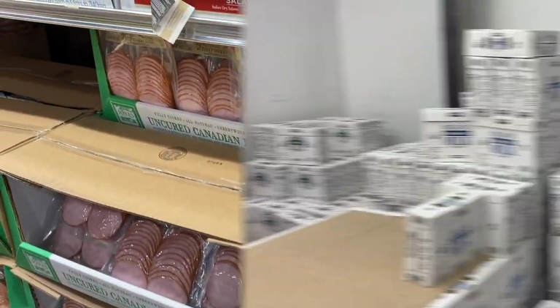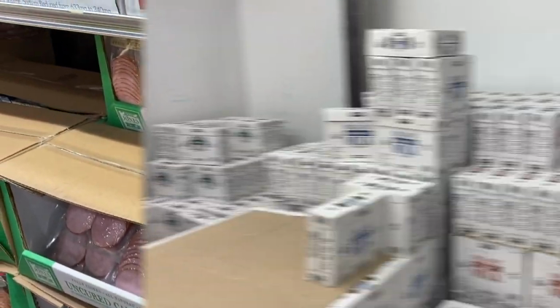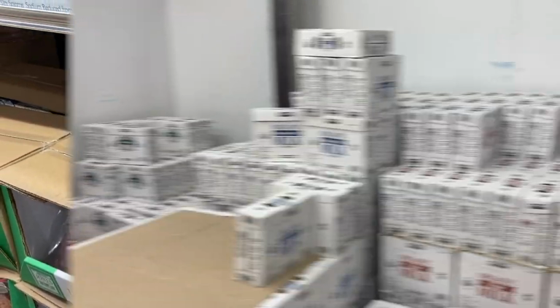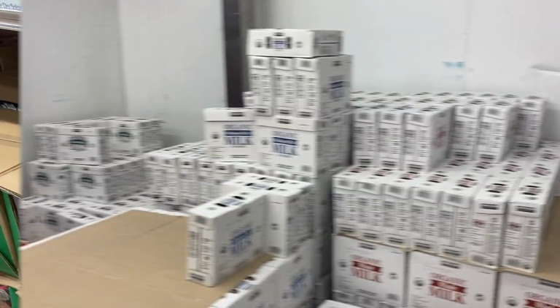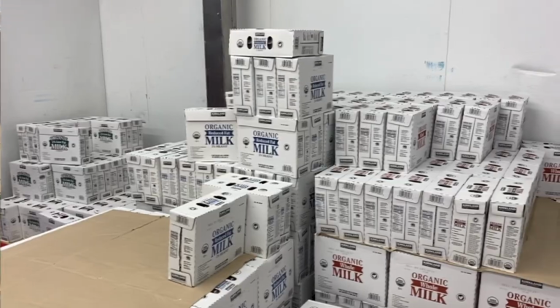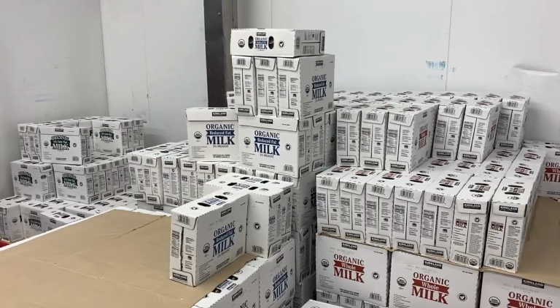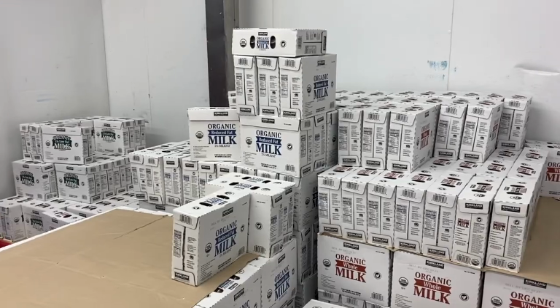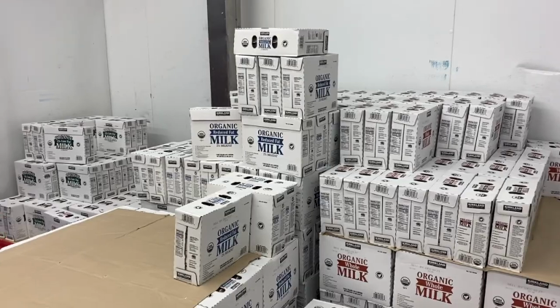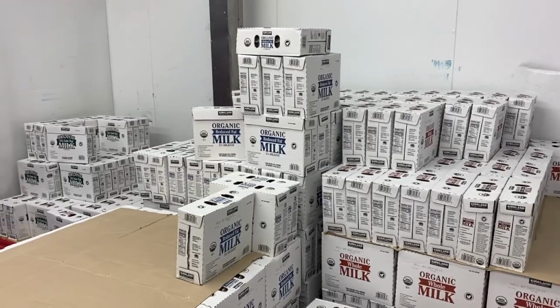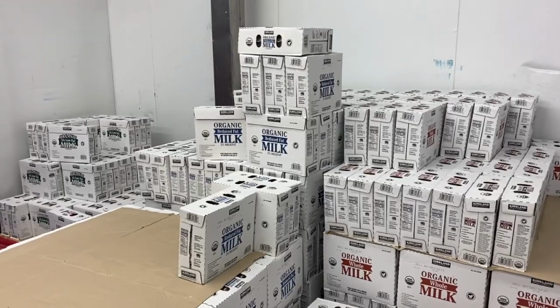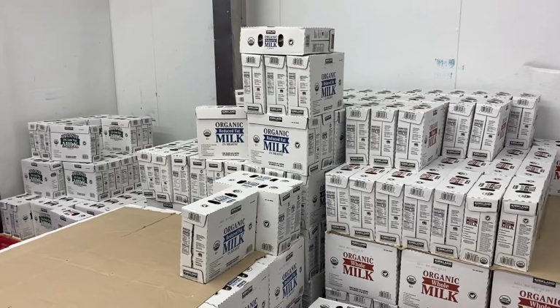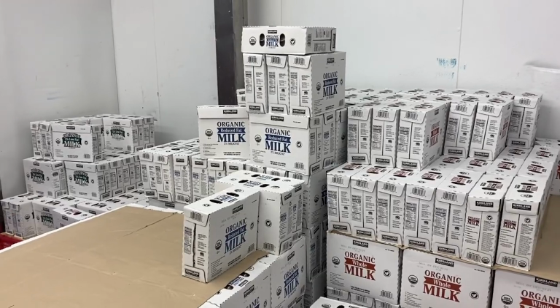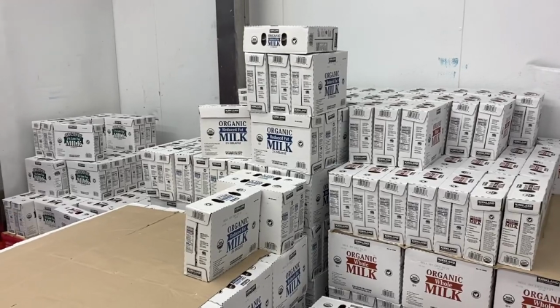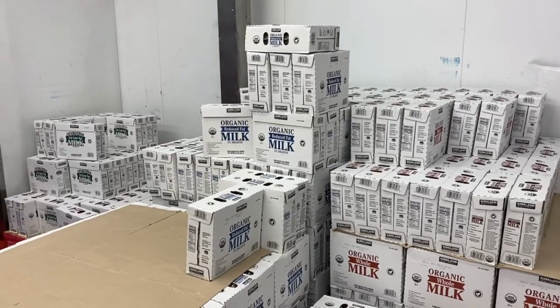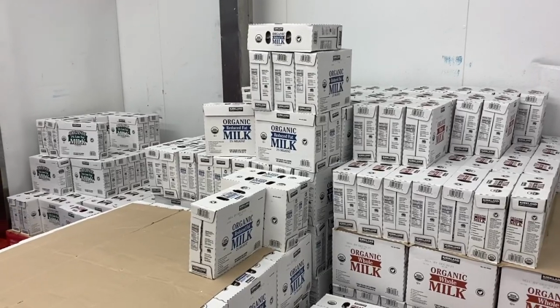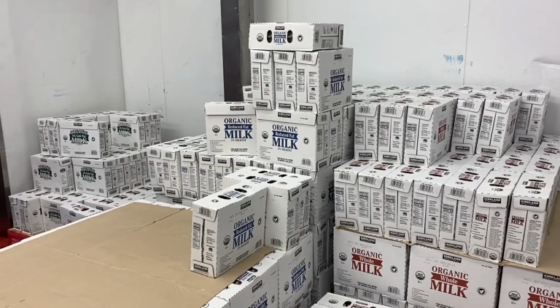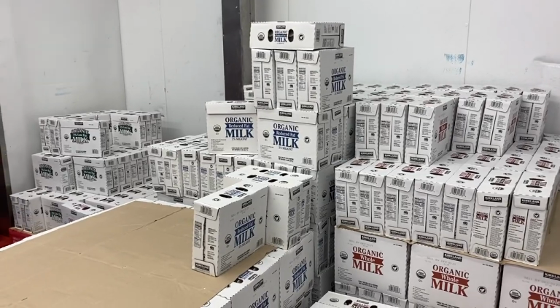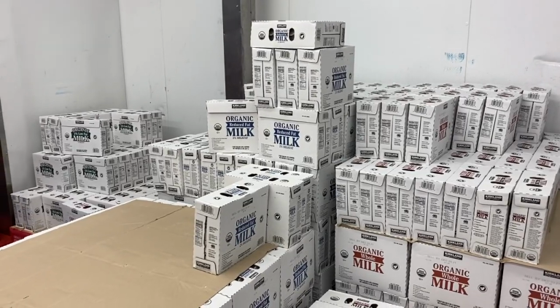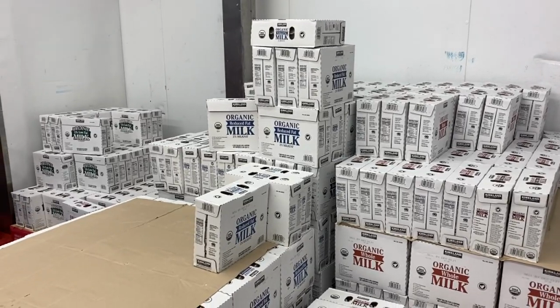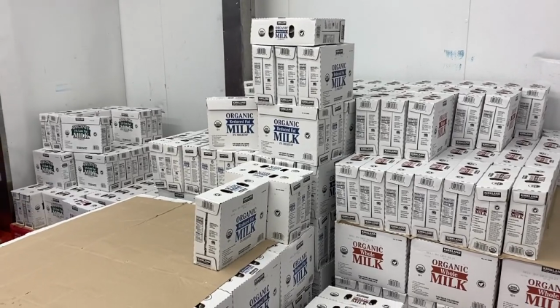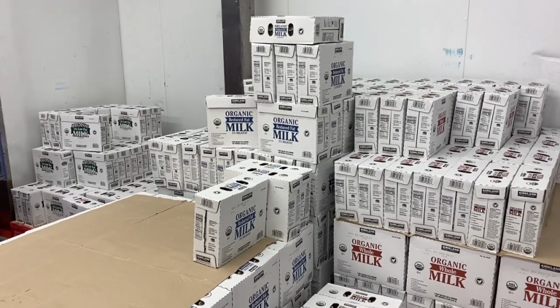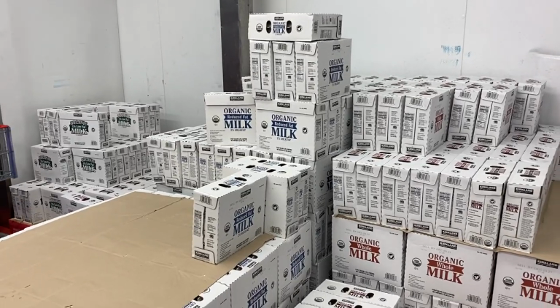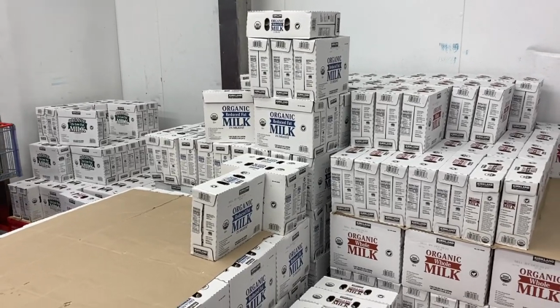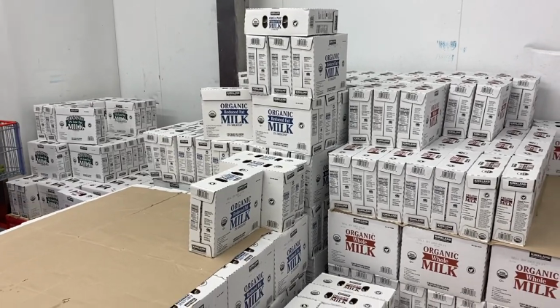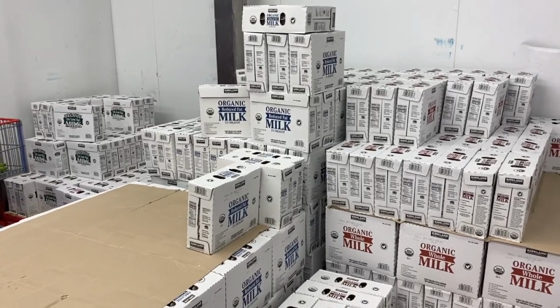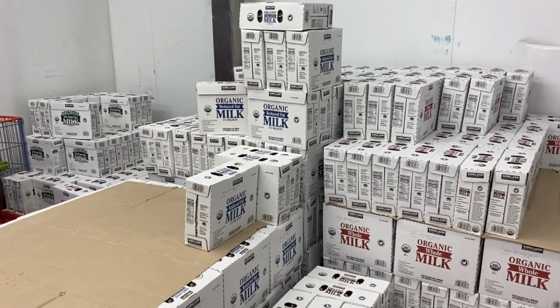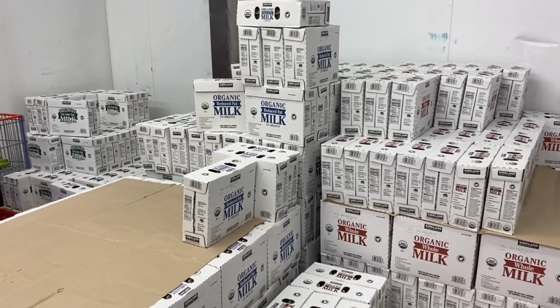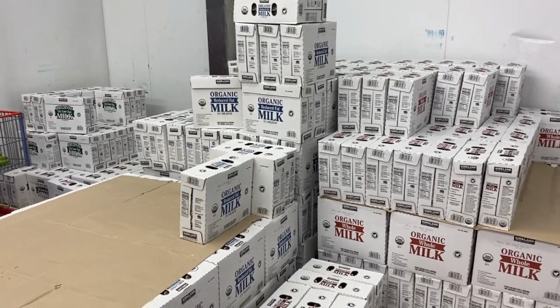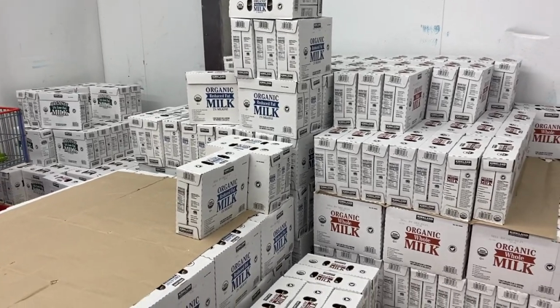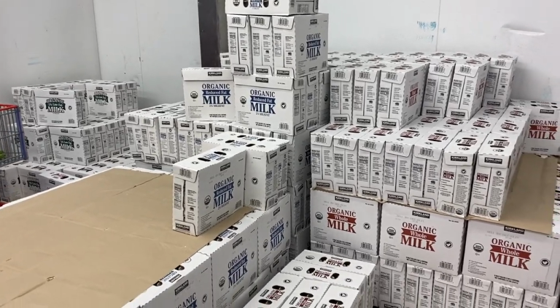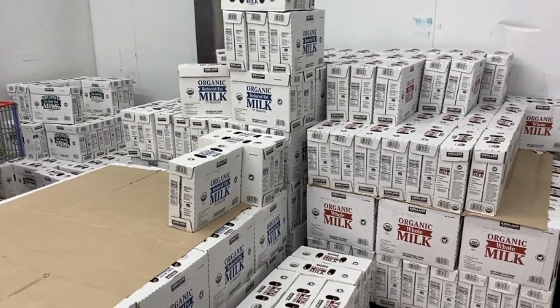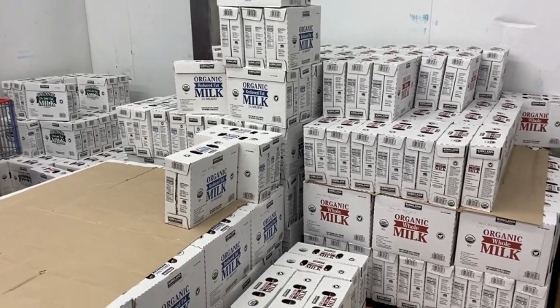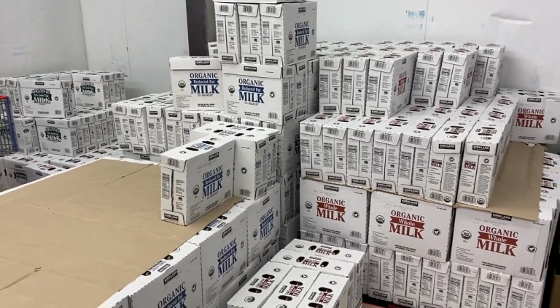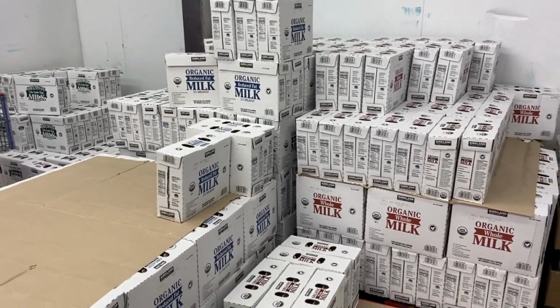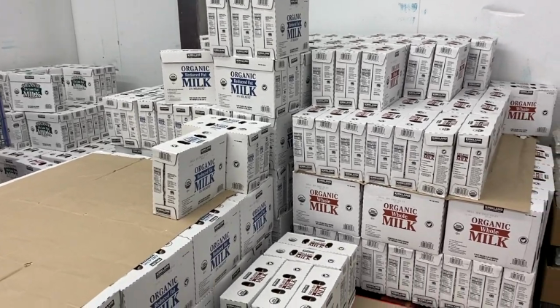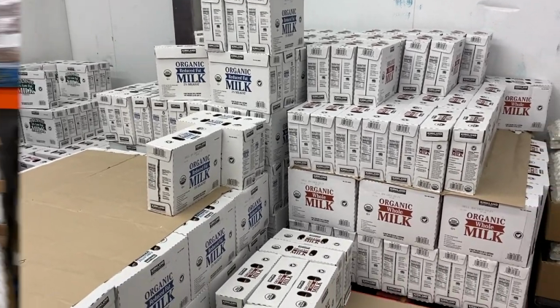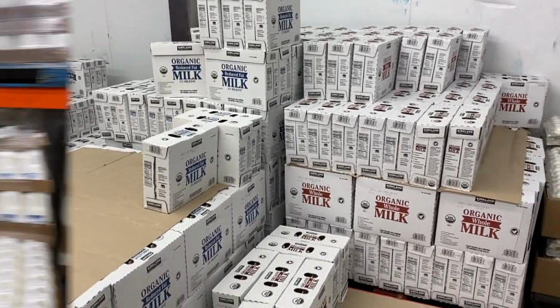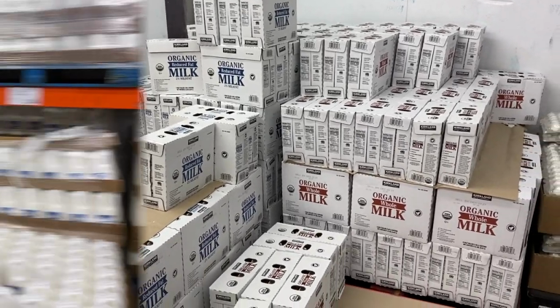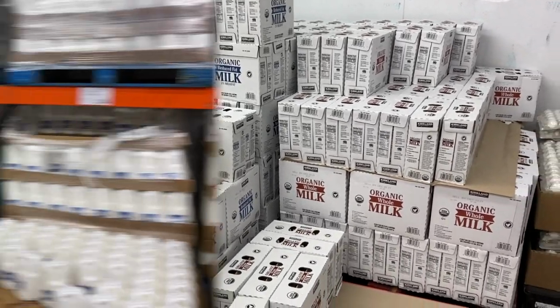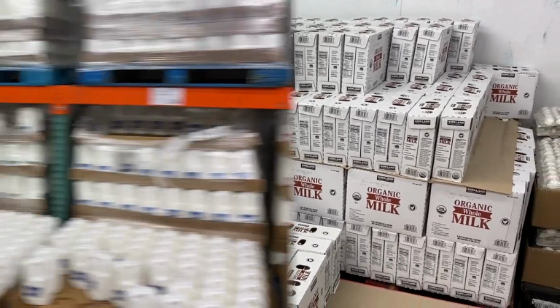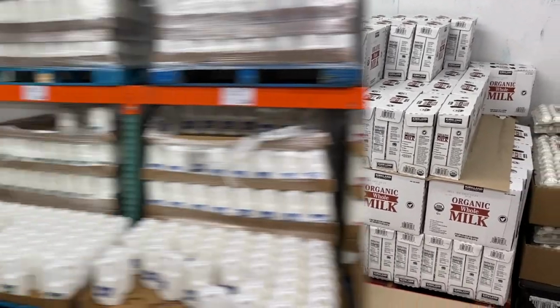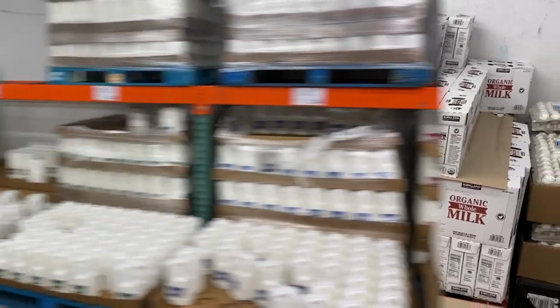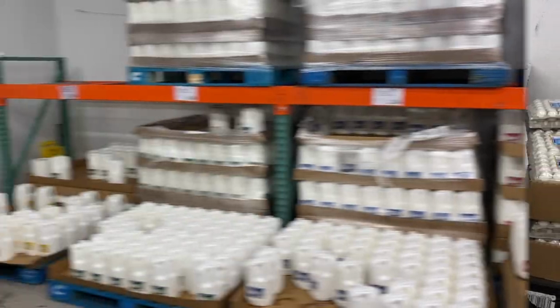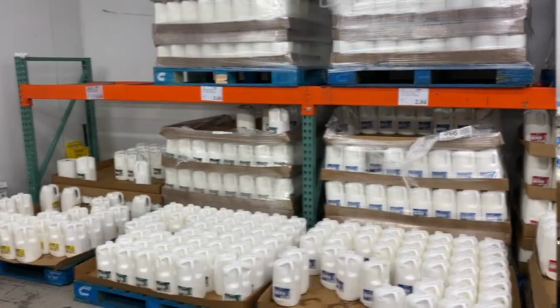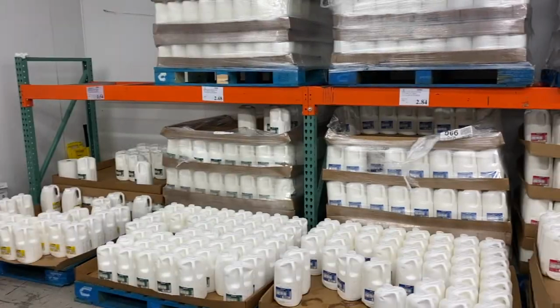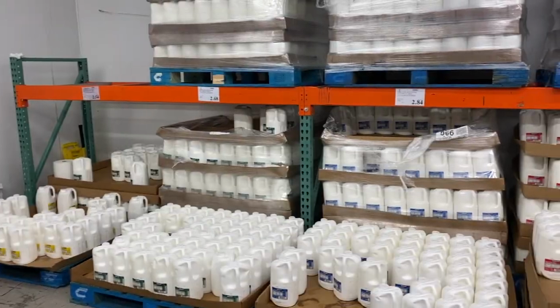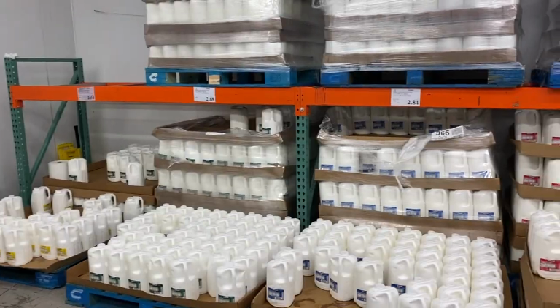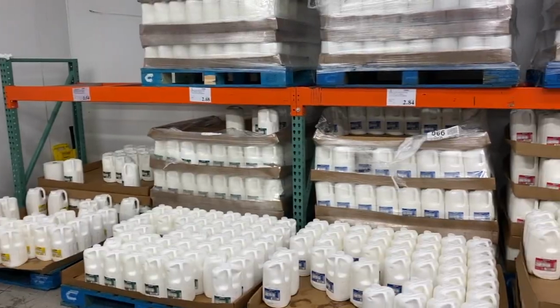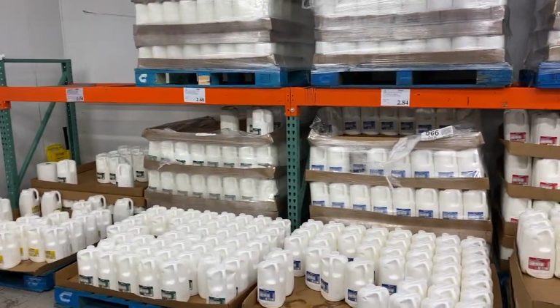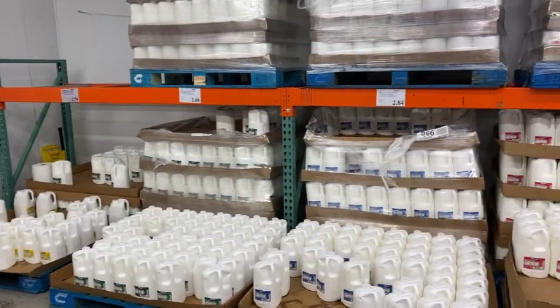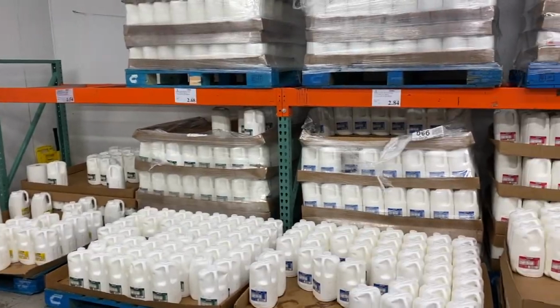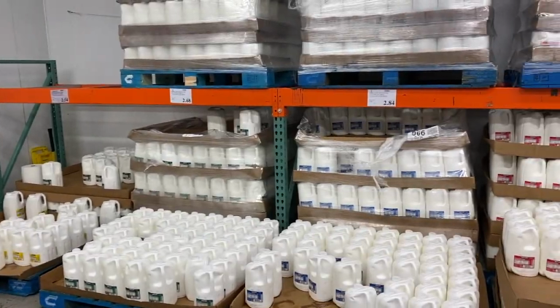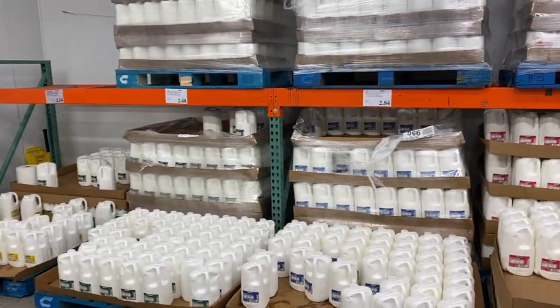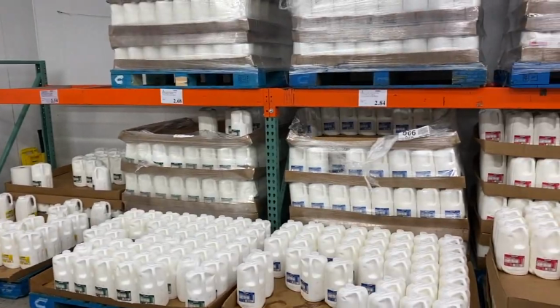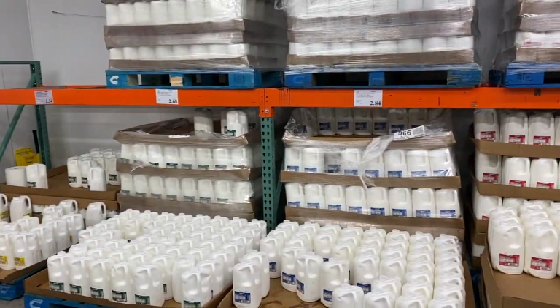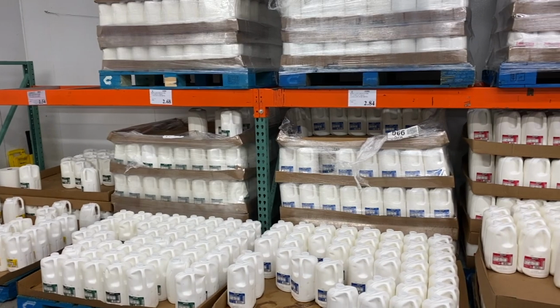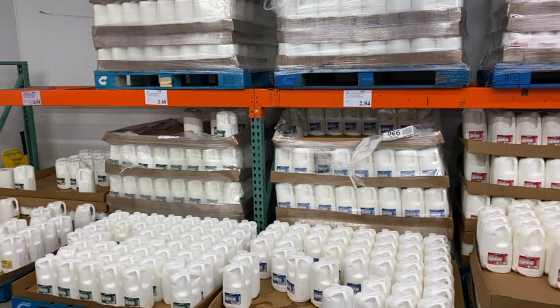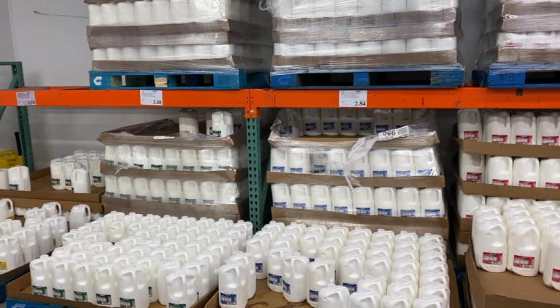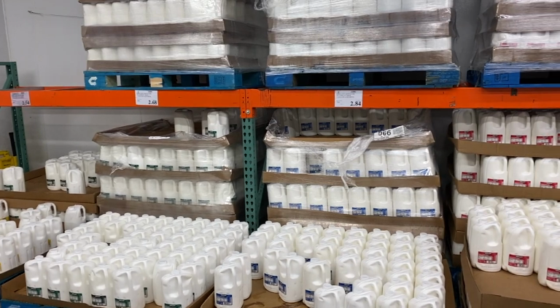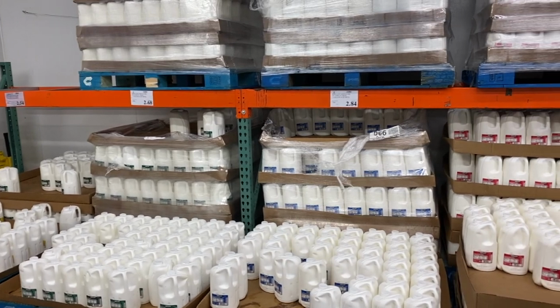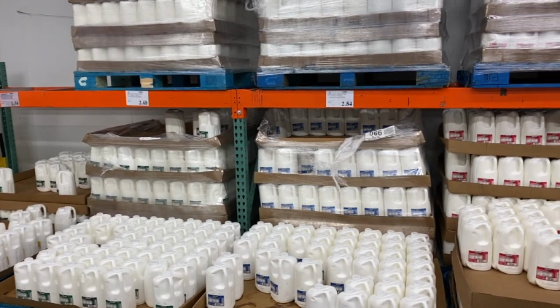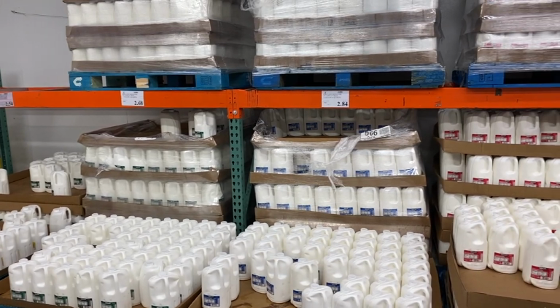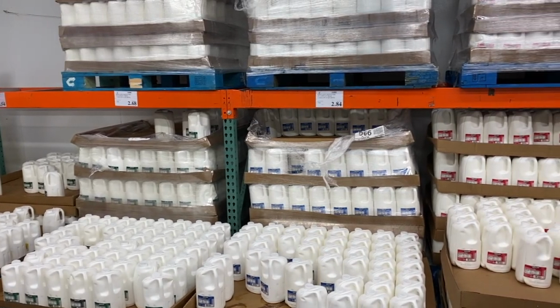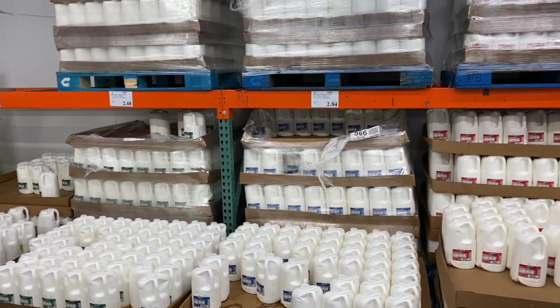They have an entire fridge for milk and eggs, so they would all be in this area.